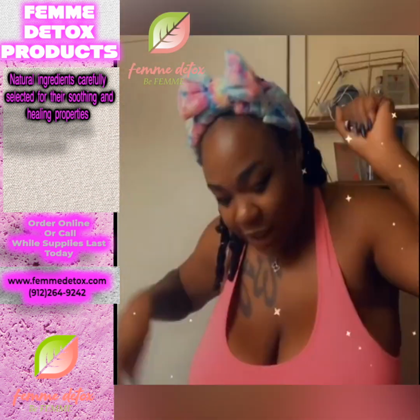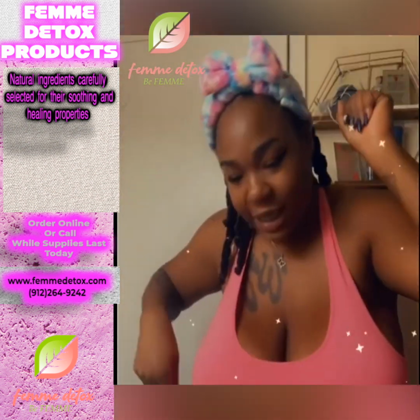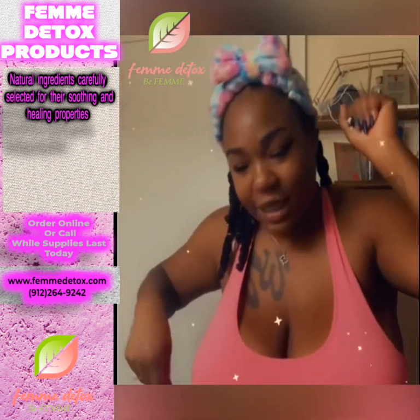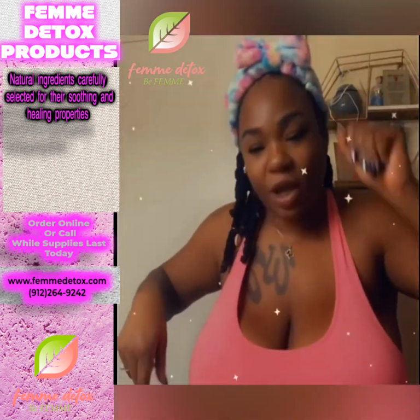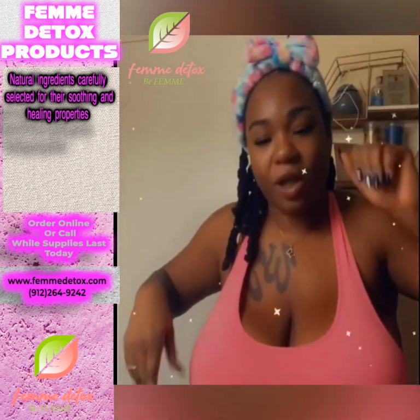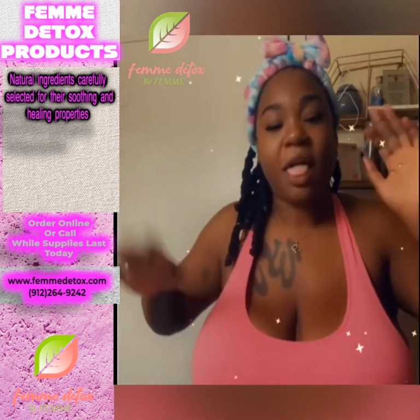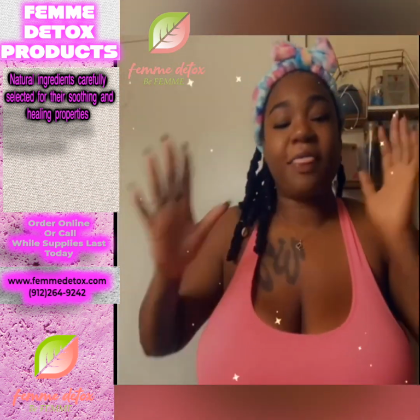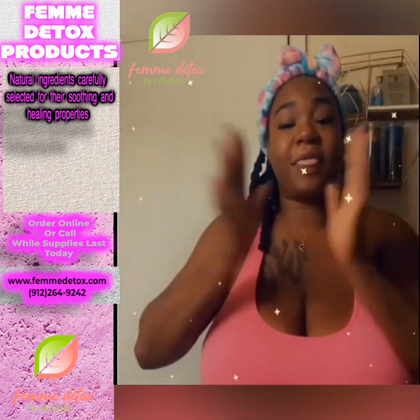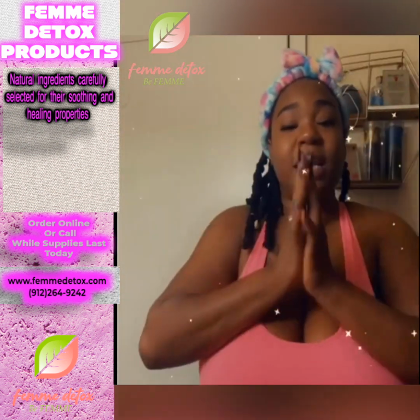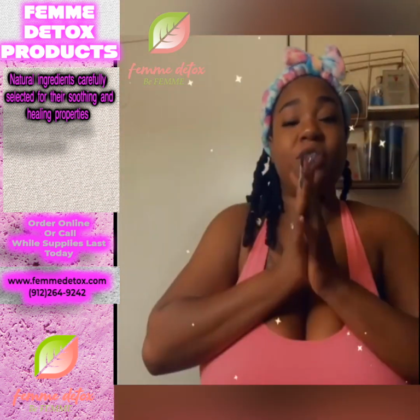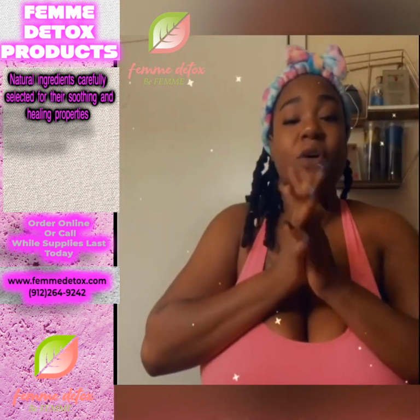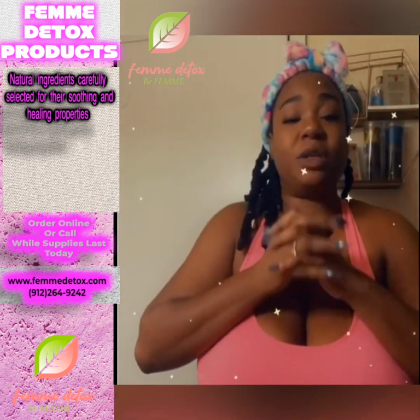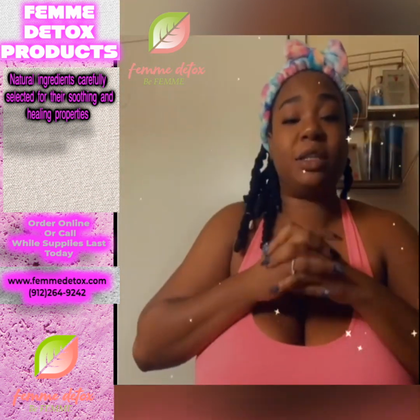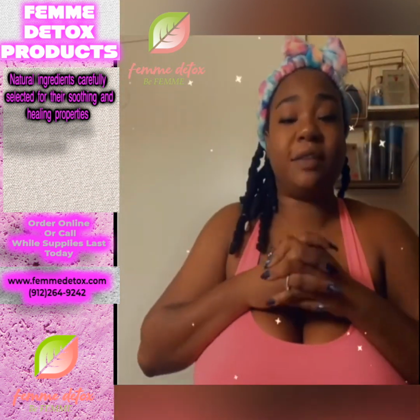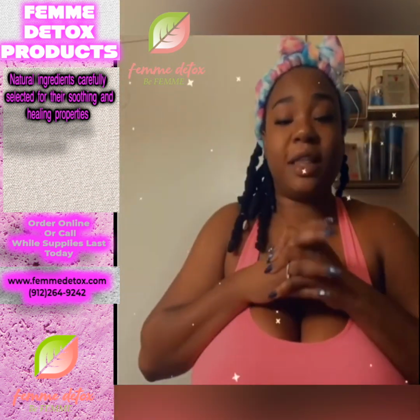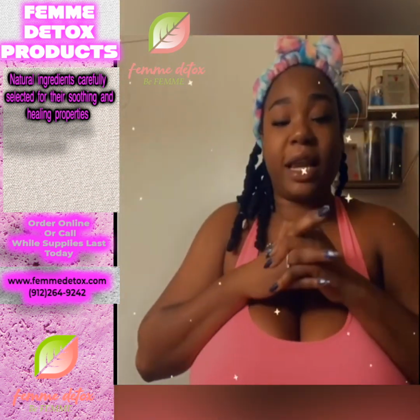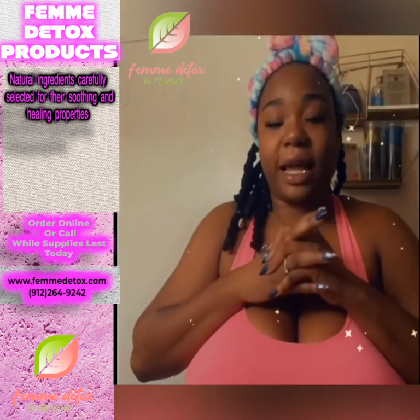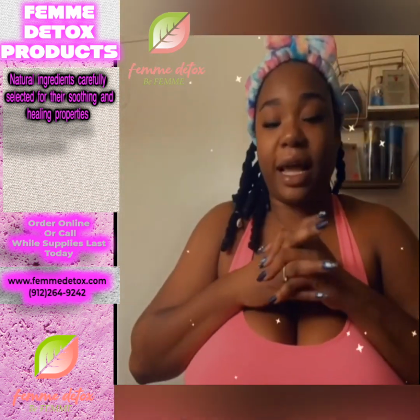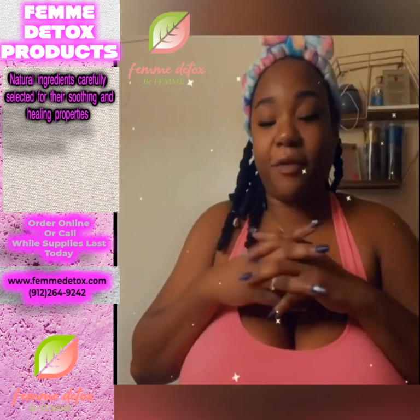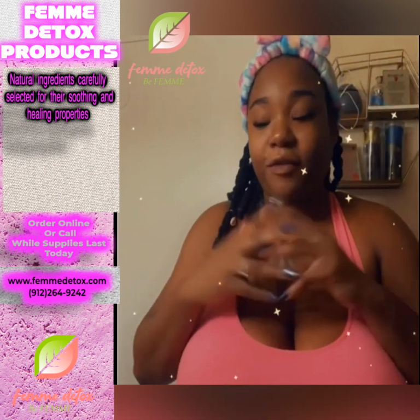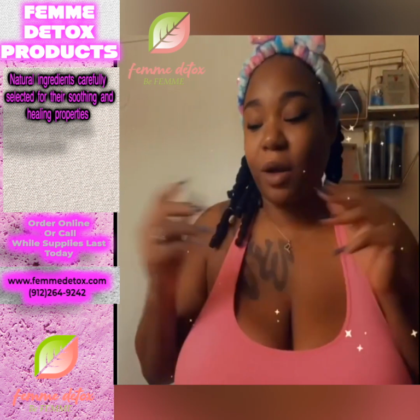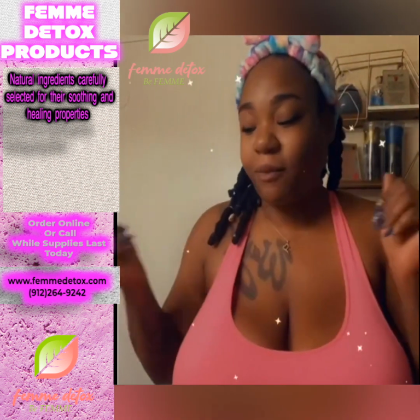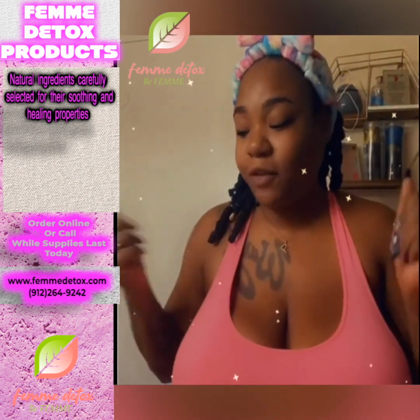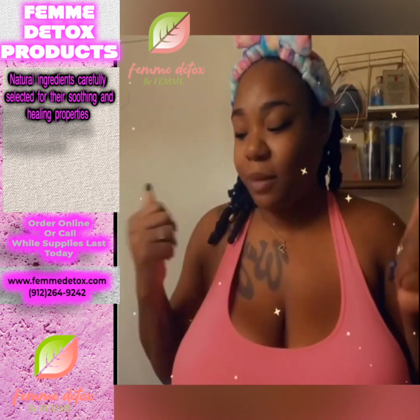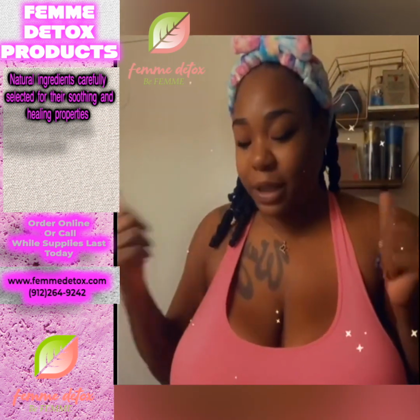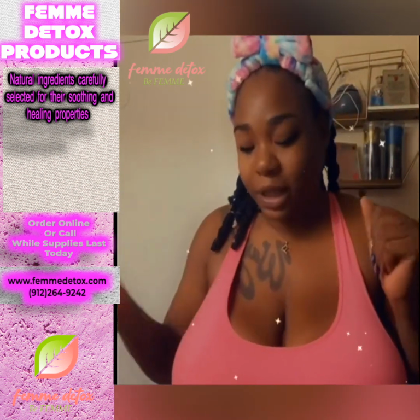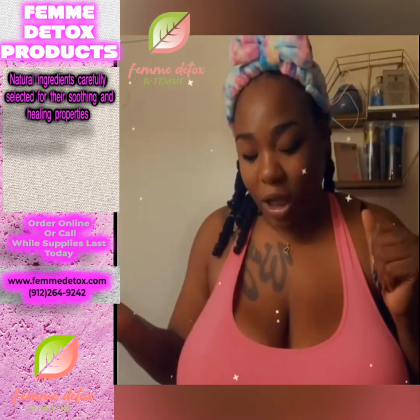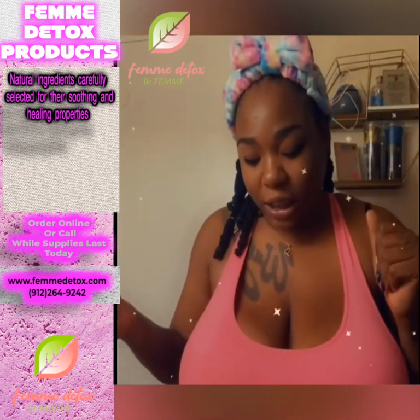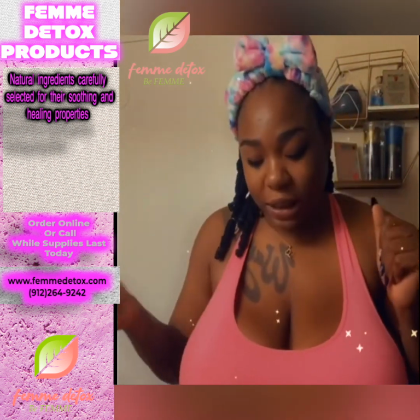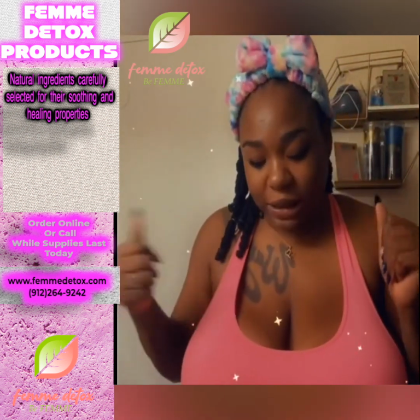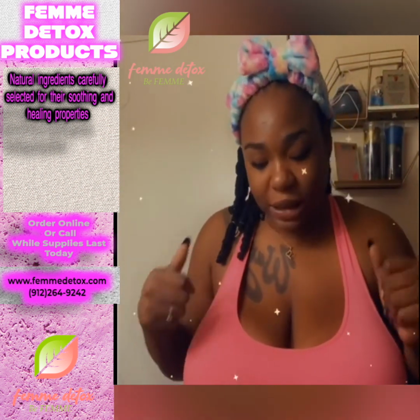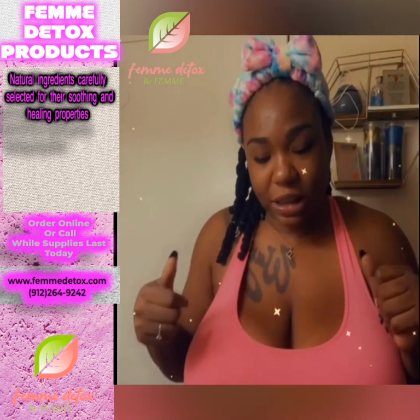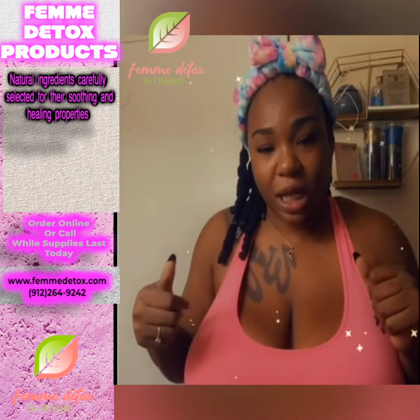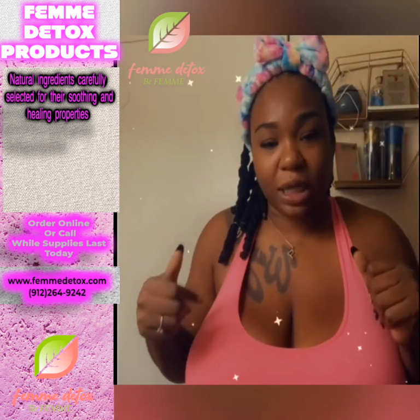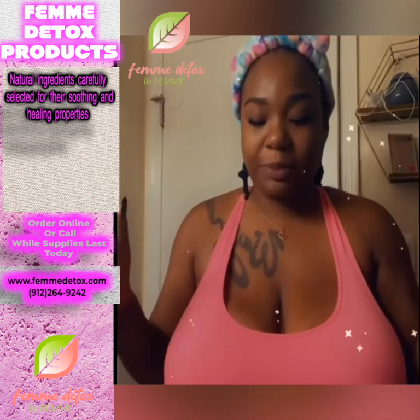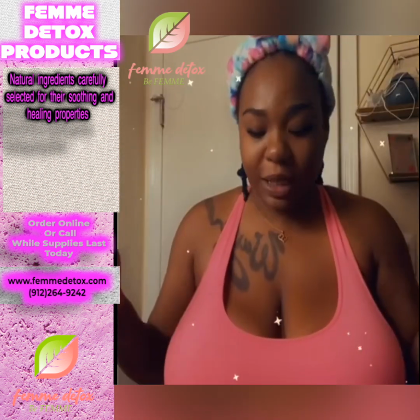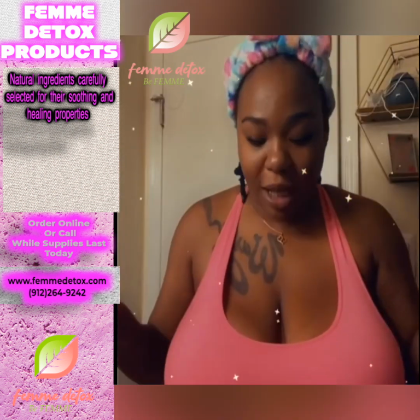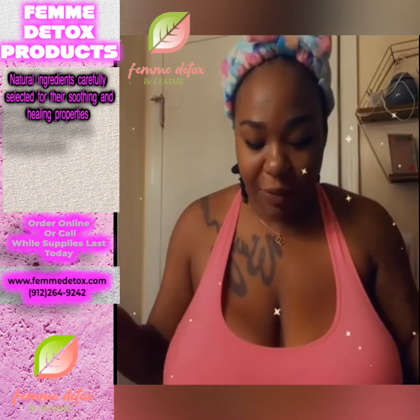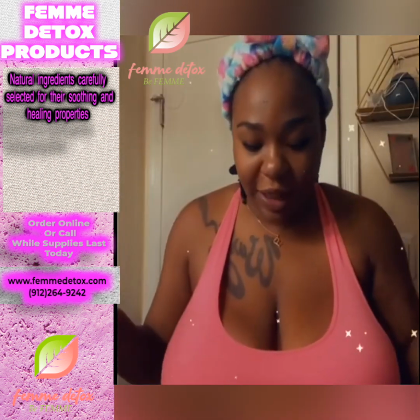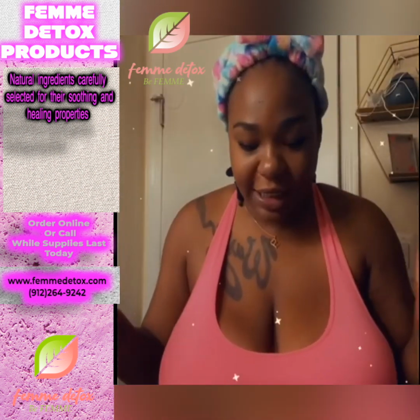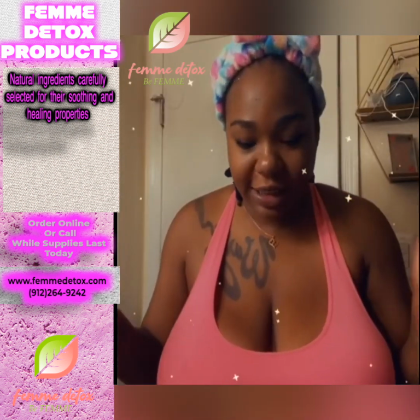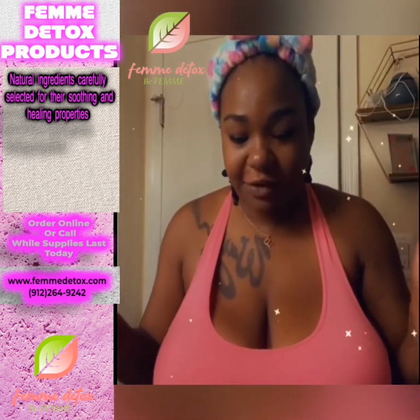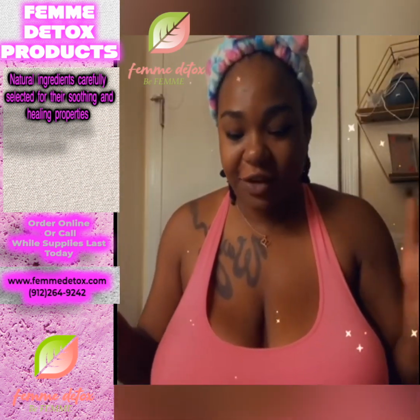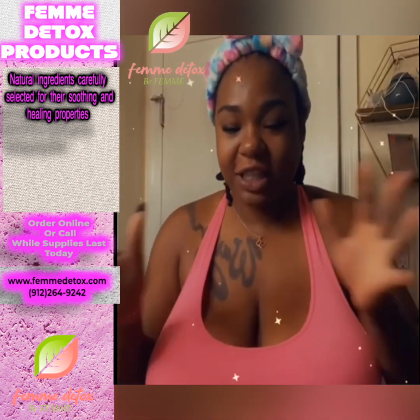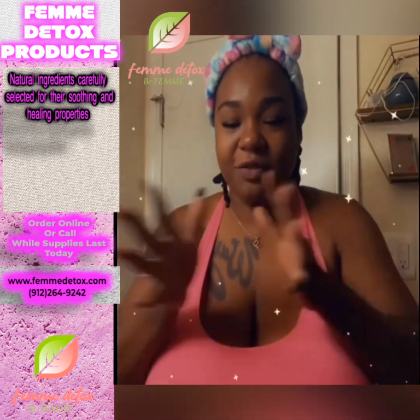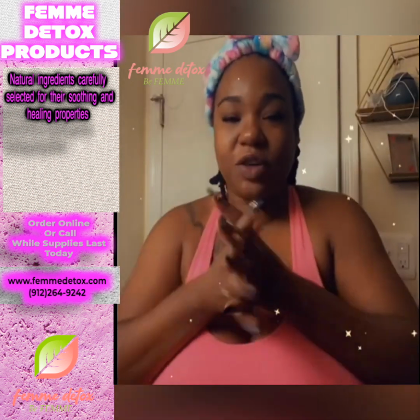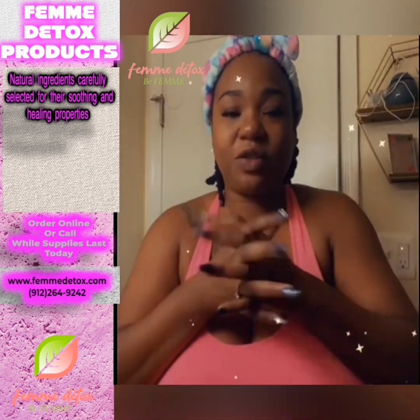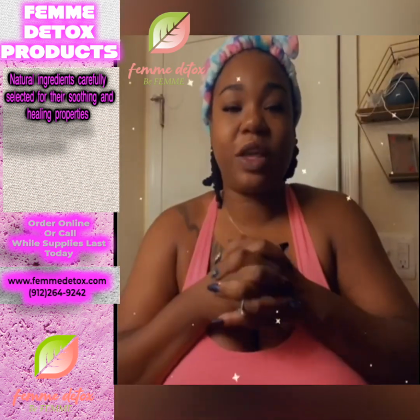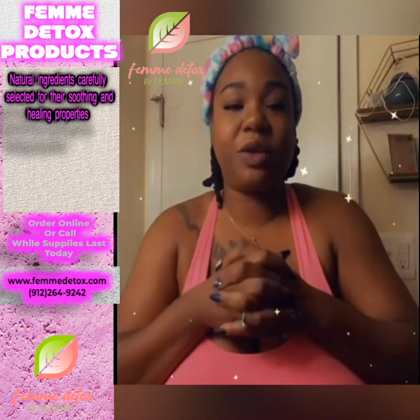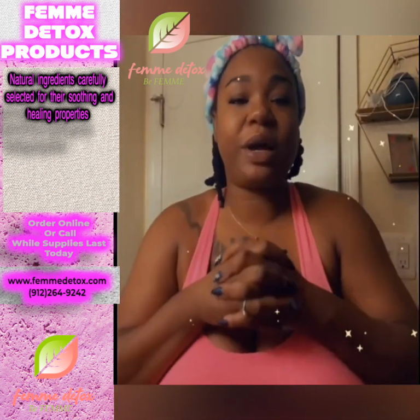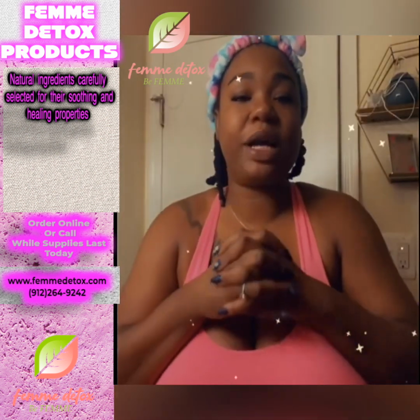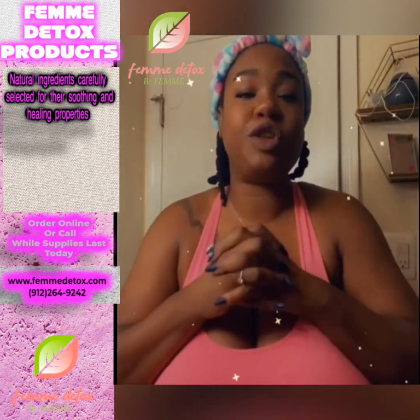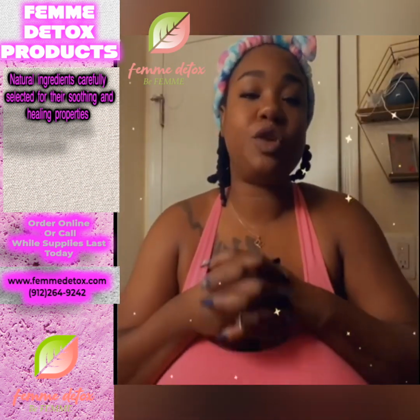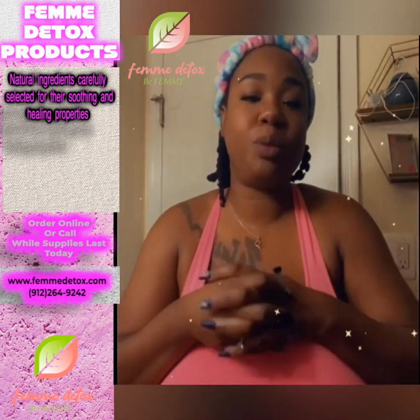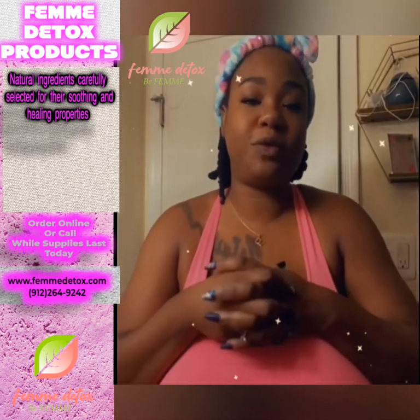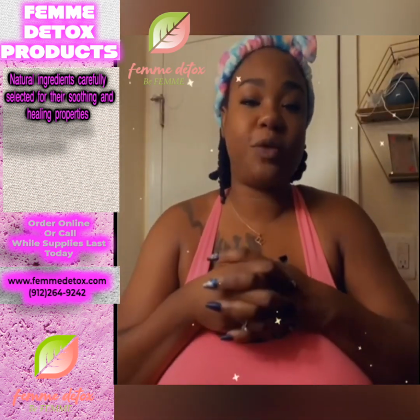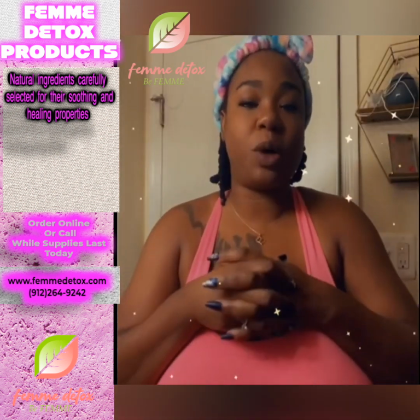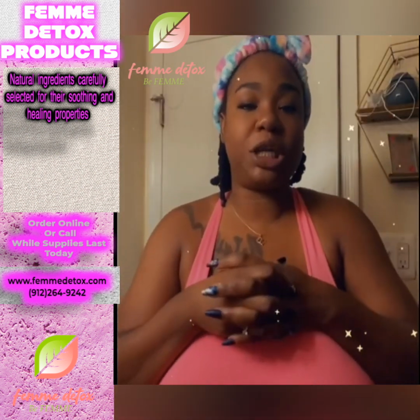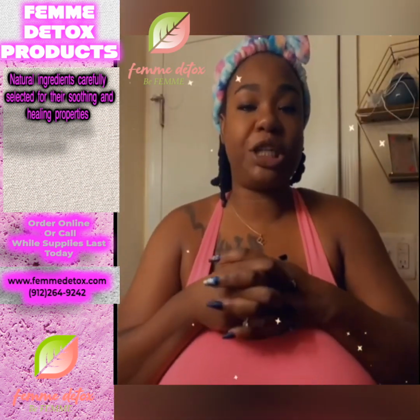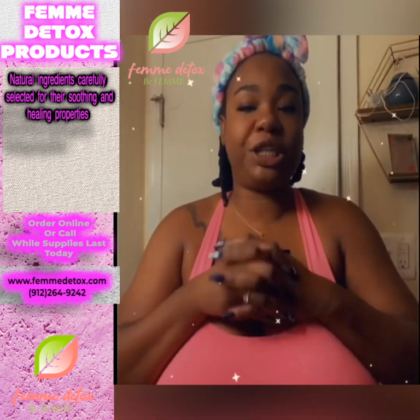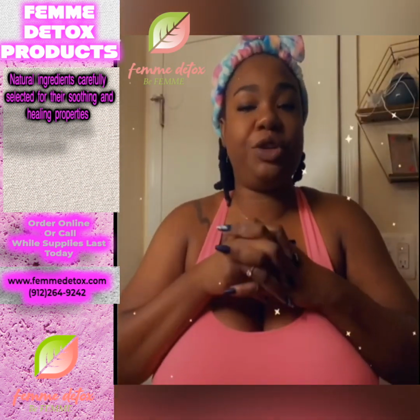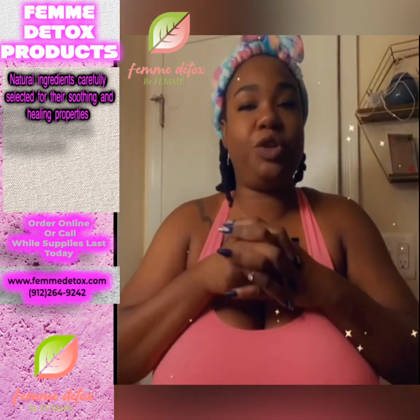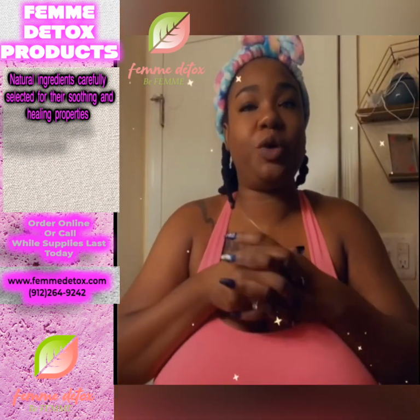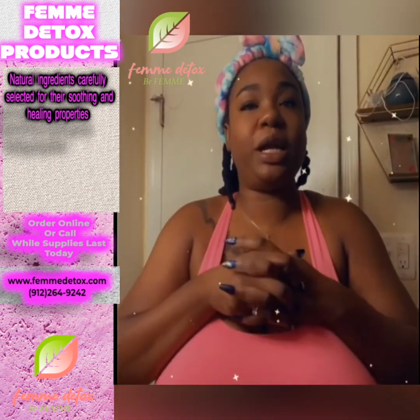That is all the stuff I got from the Femi Detox. That is it for this video — thank you guys so much for watching and enjoying.